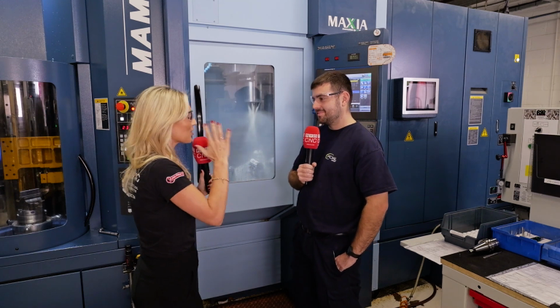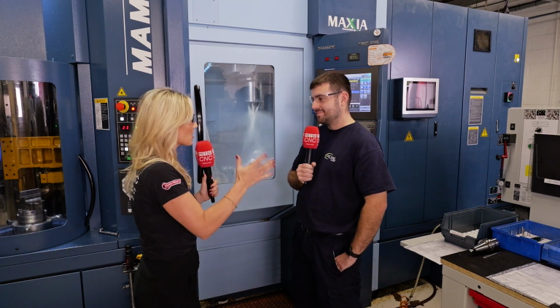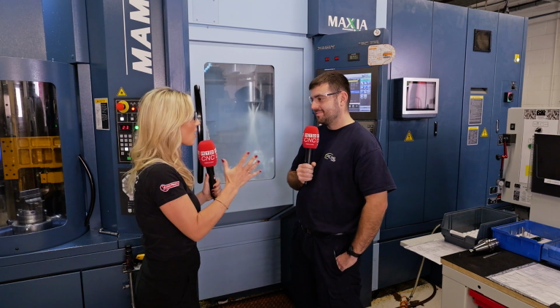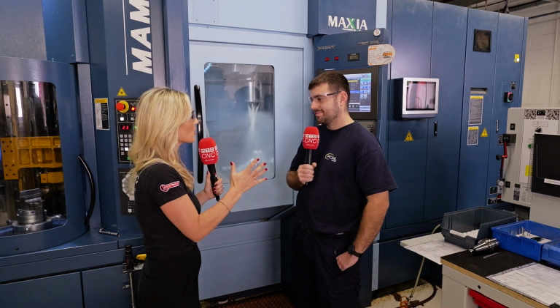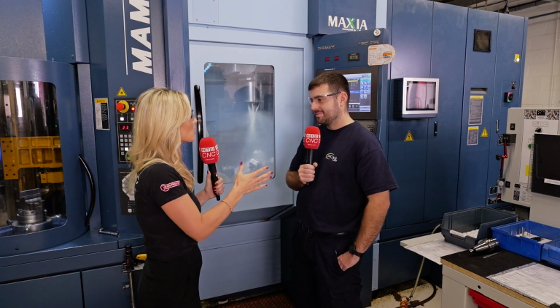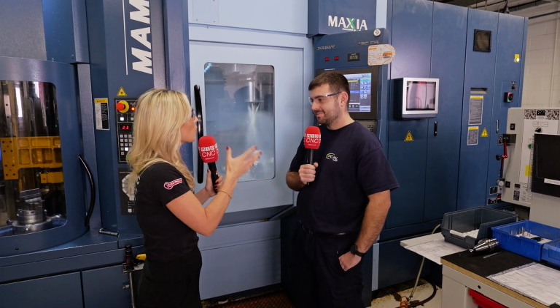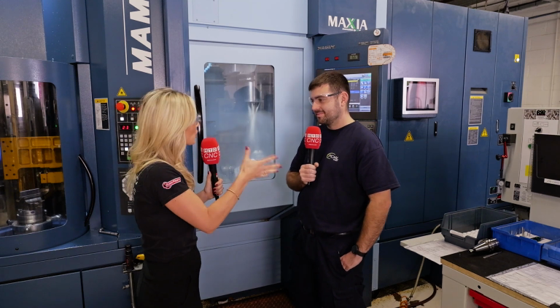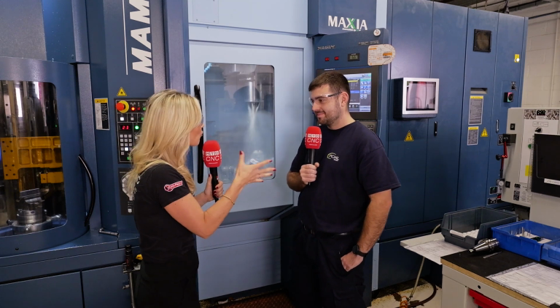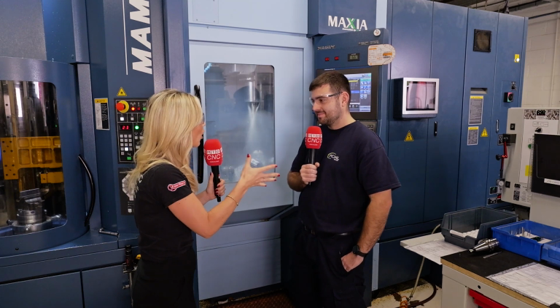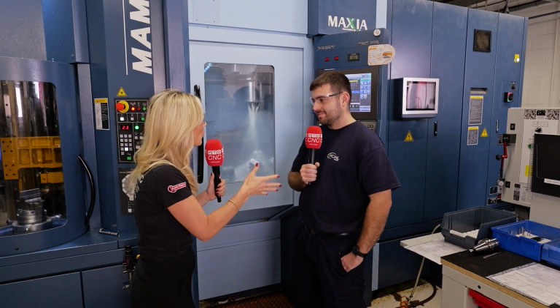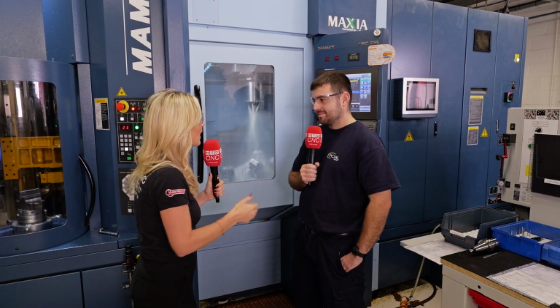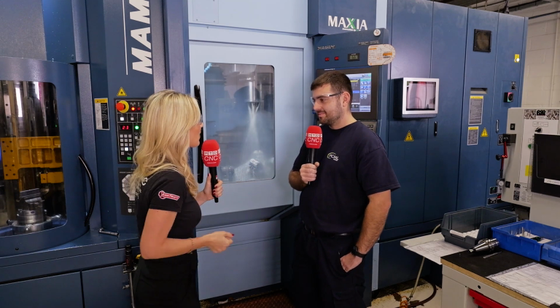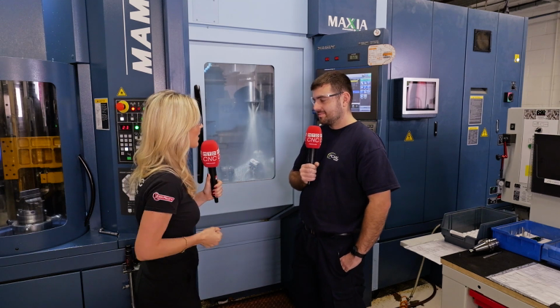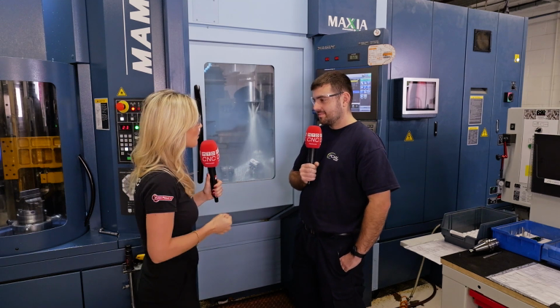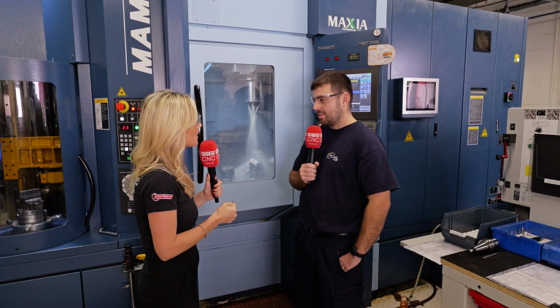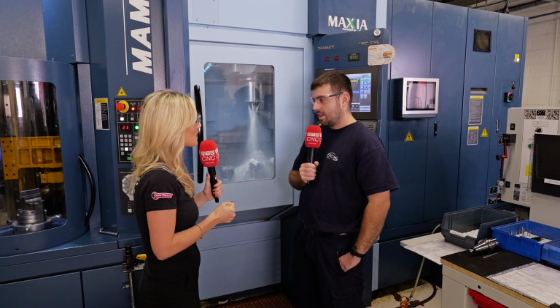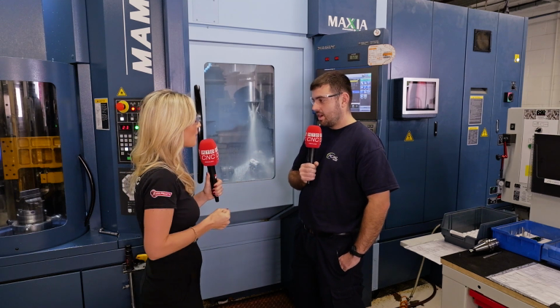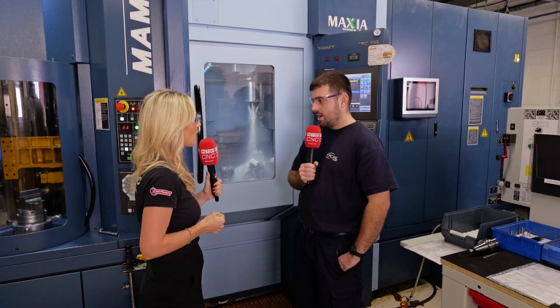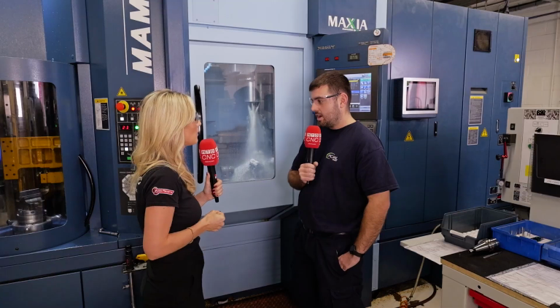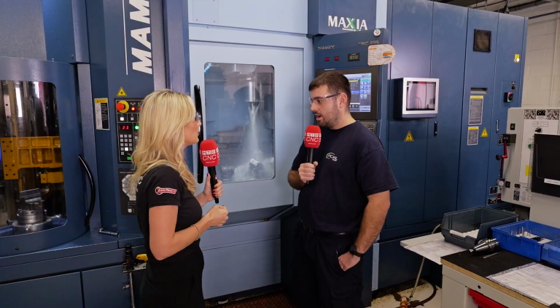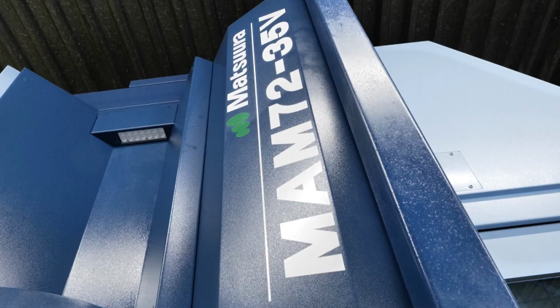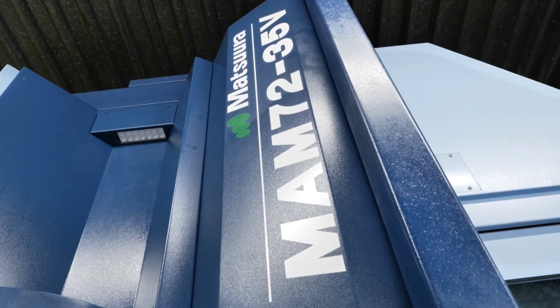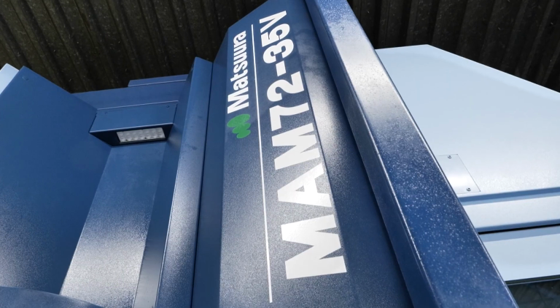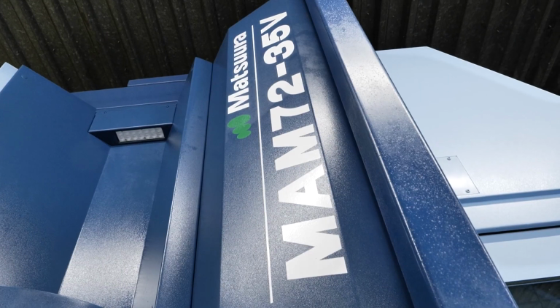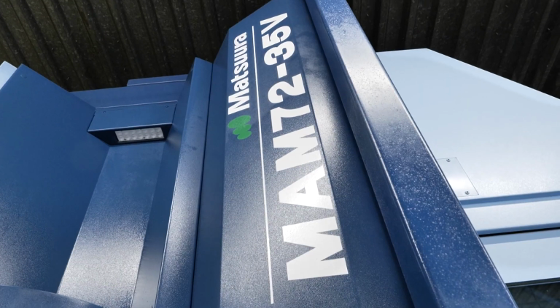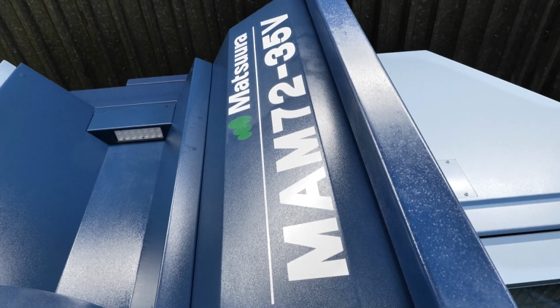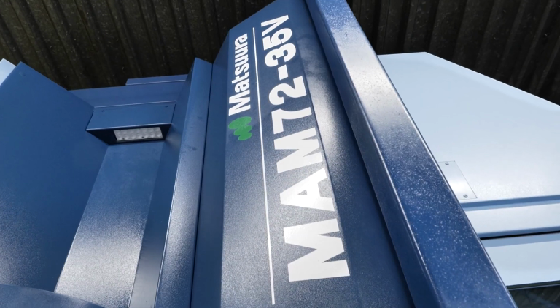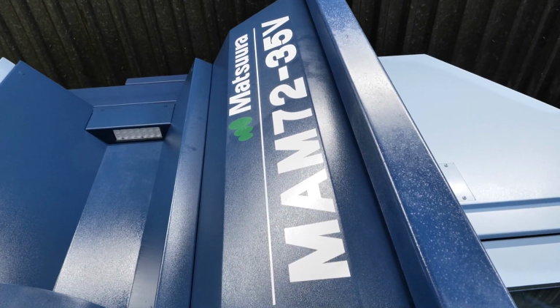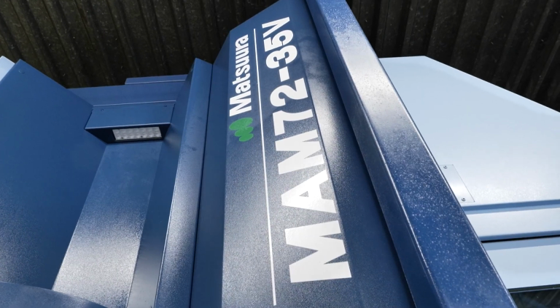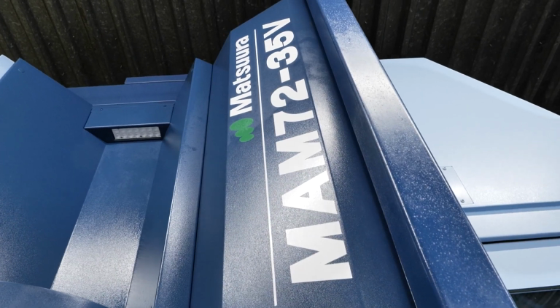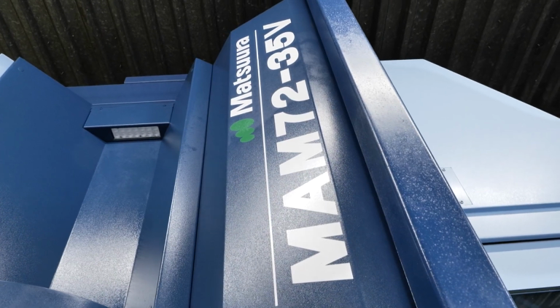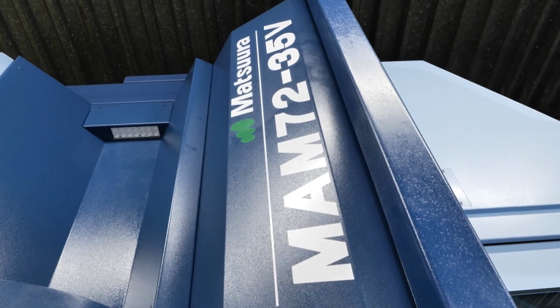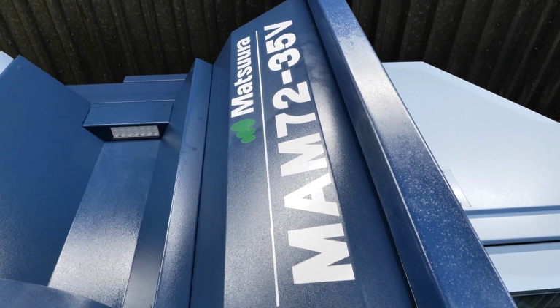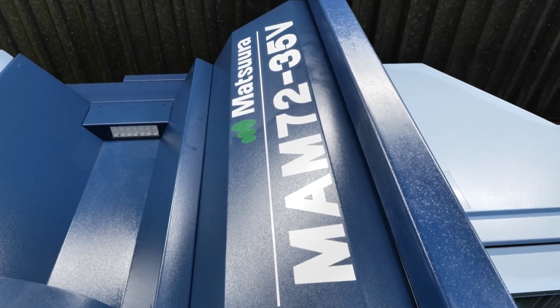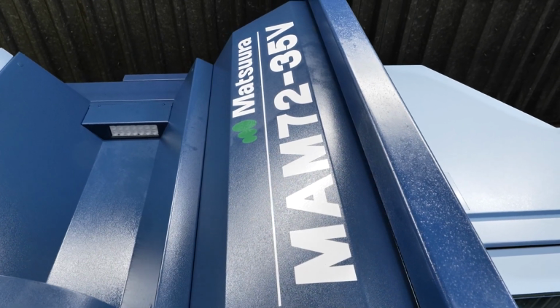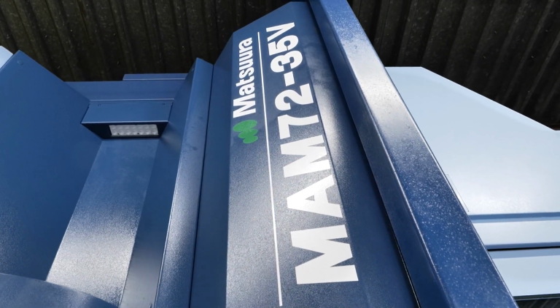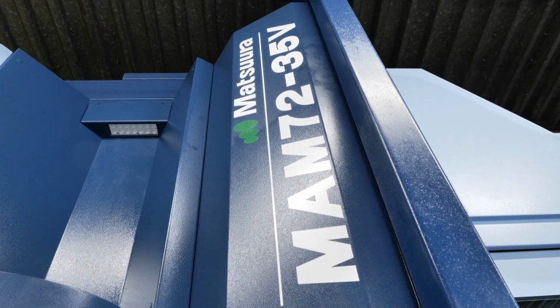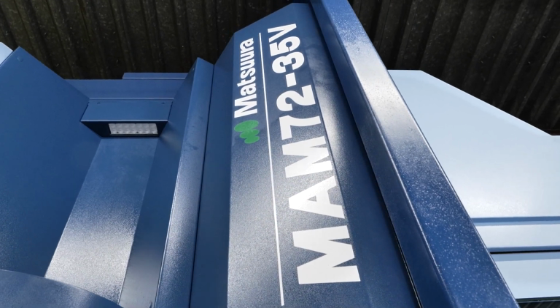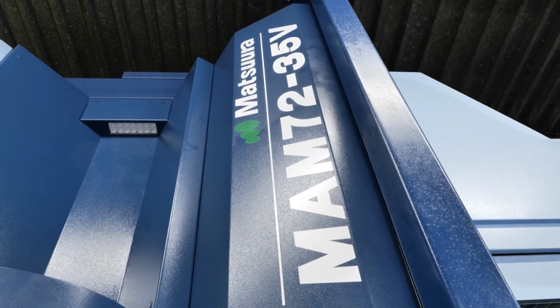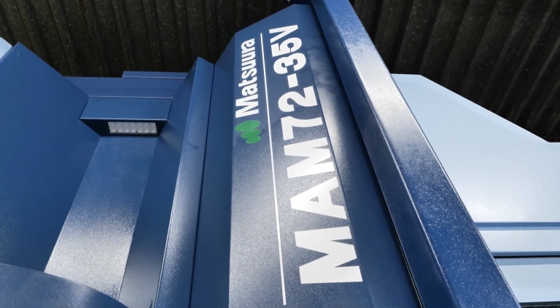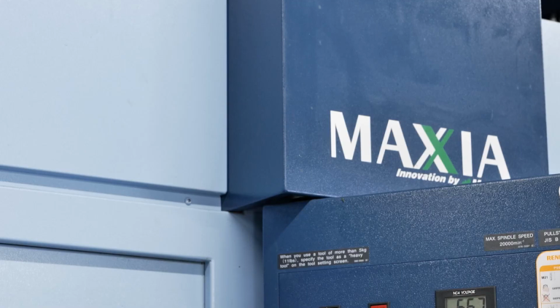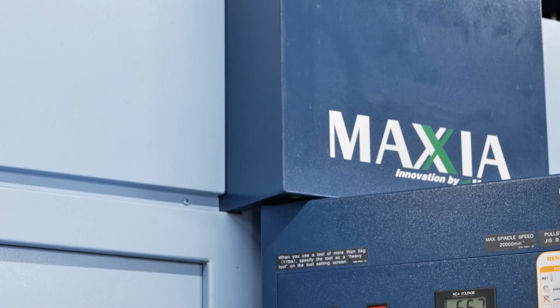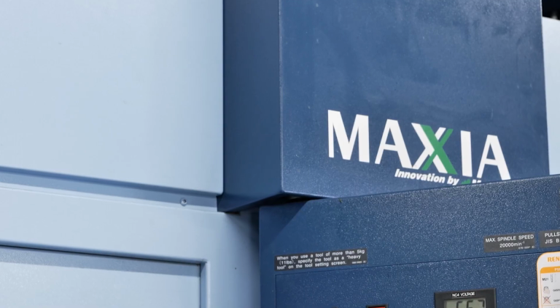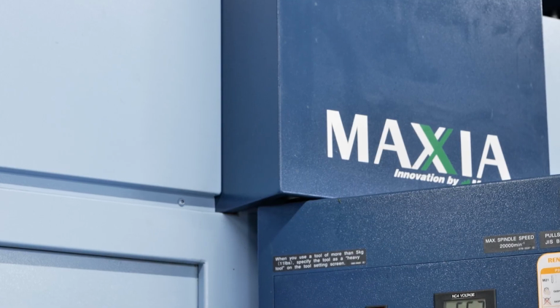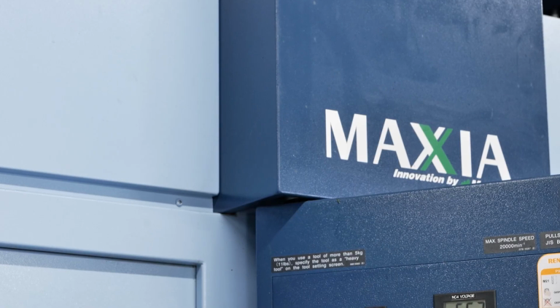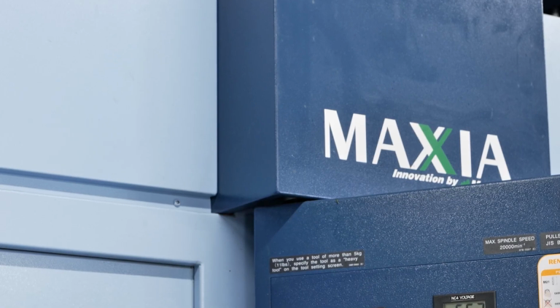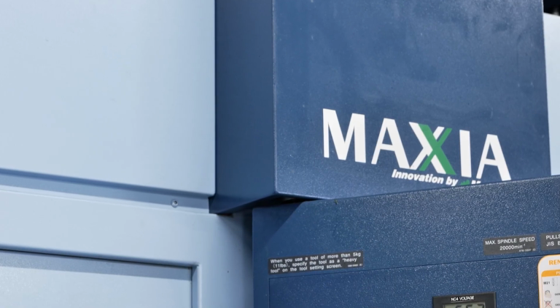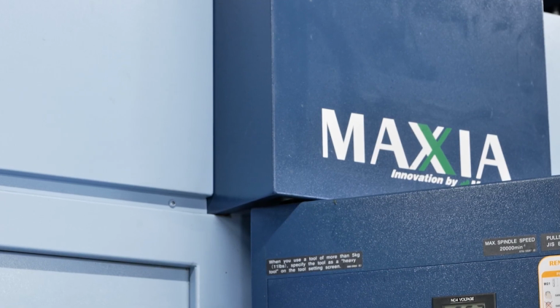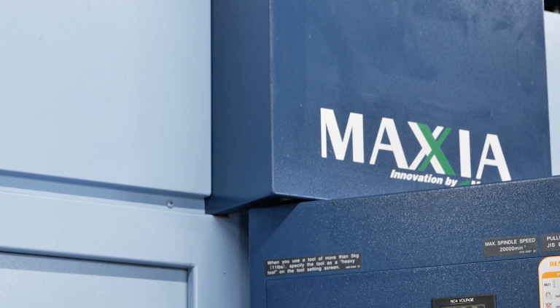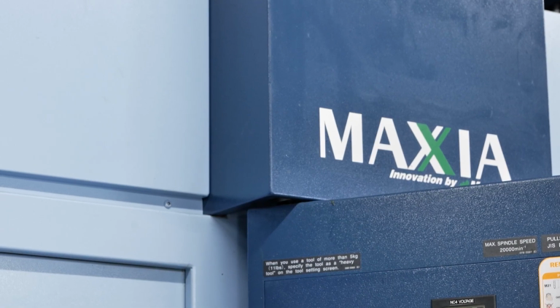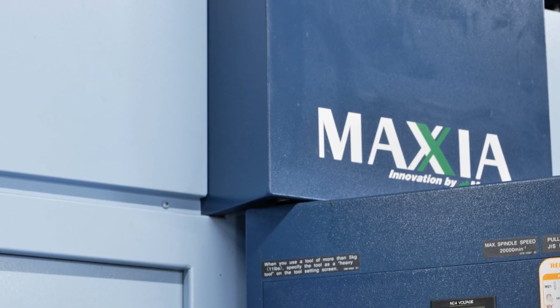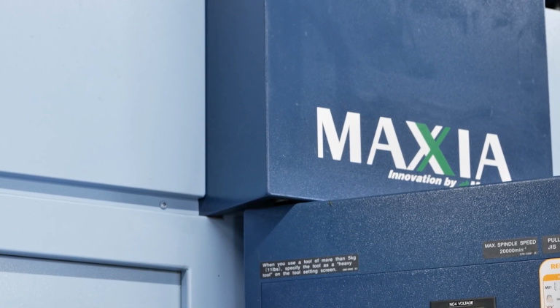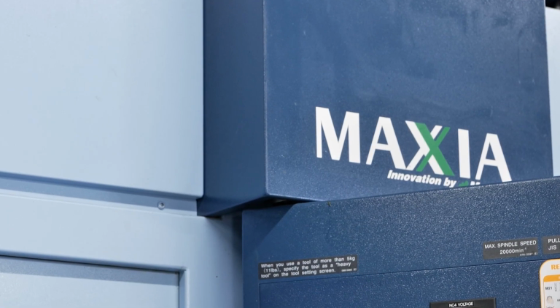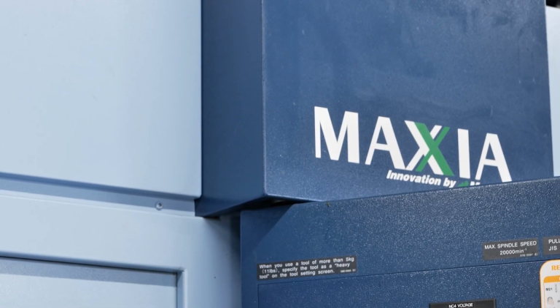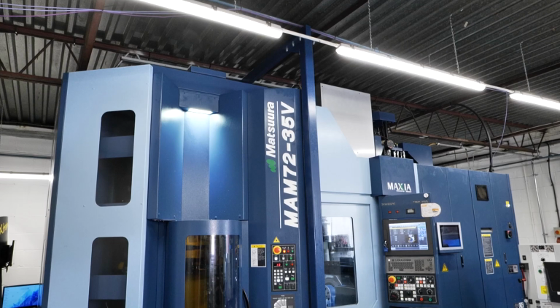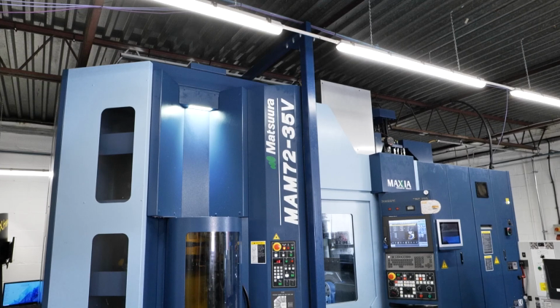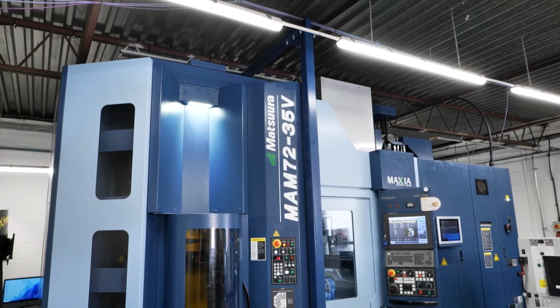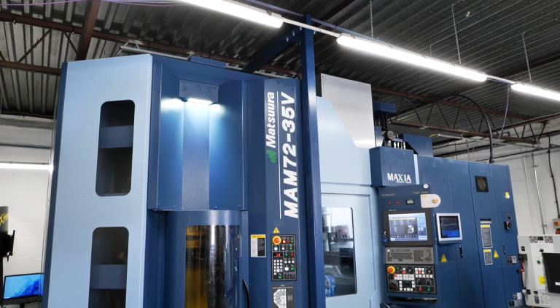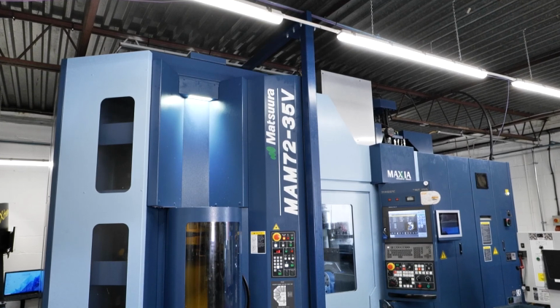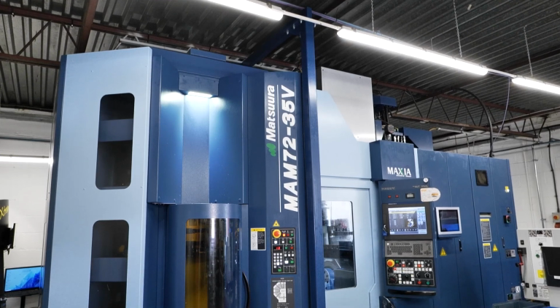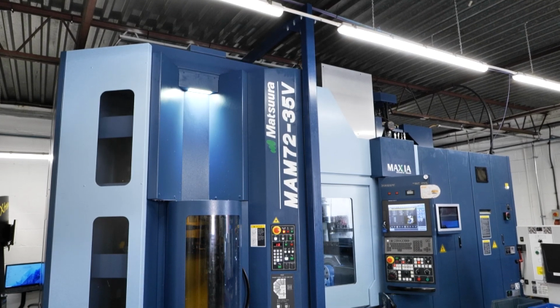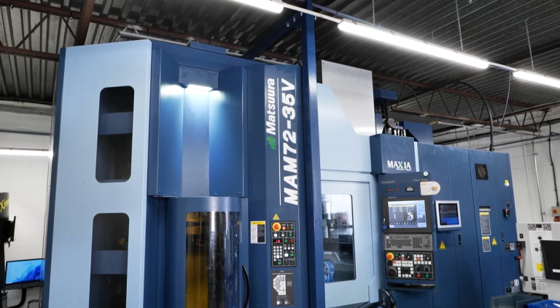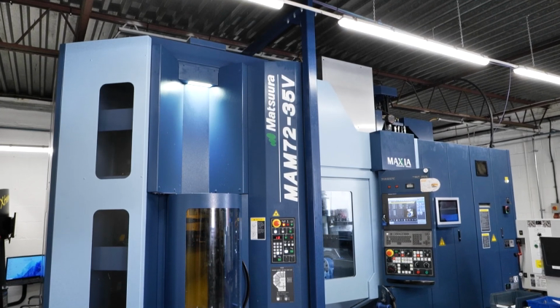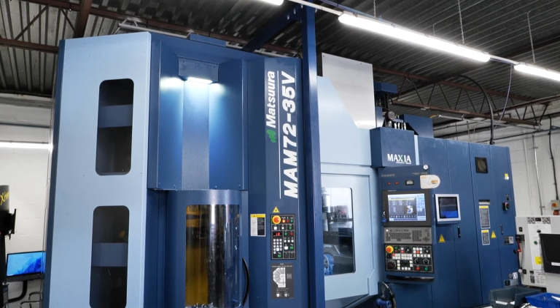For starters, what's your role here at PCML? Basically, my role is to set up this machine, make sure it's running all the time — lights out.